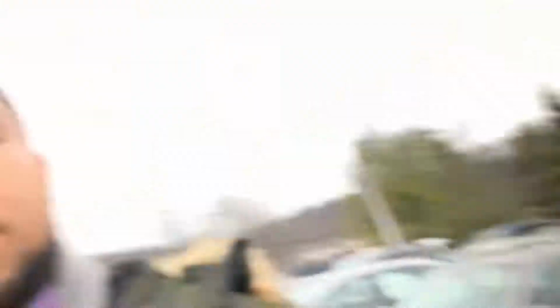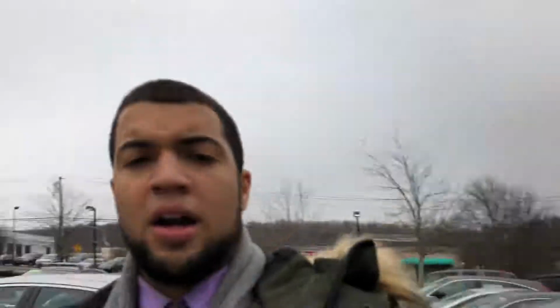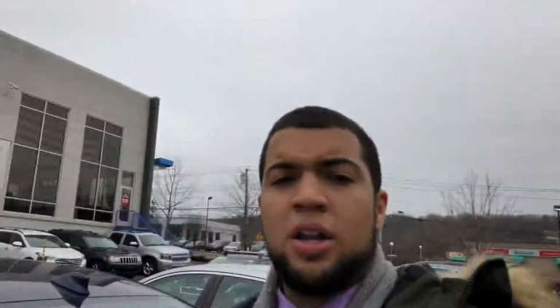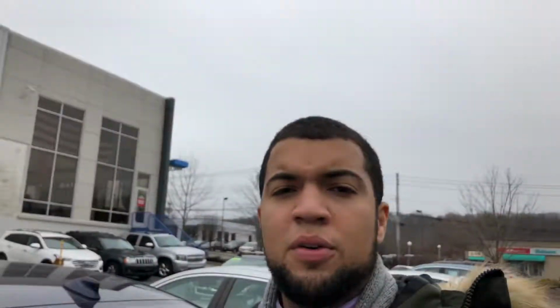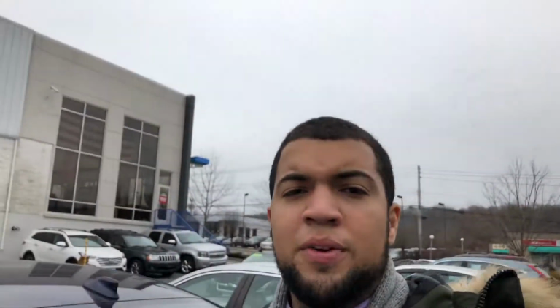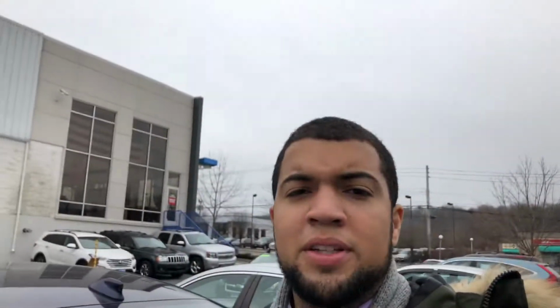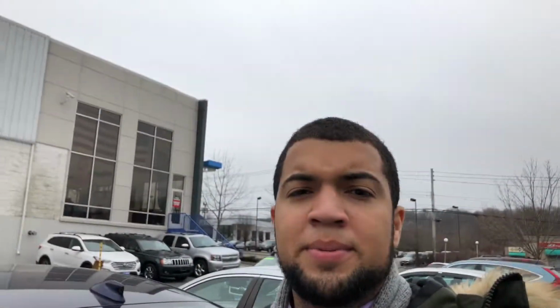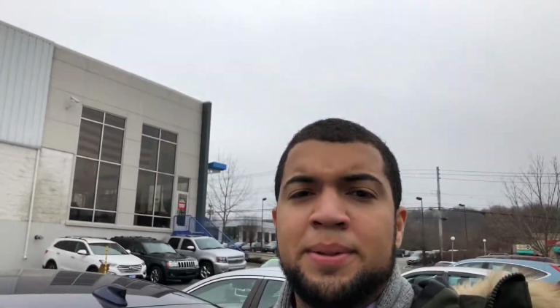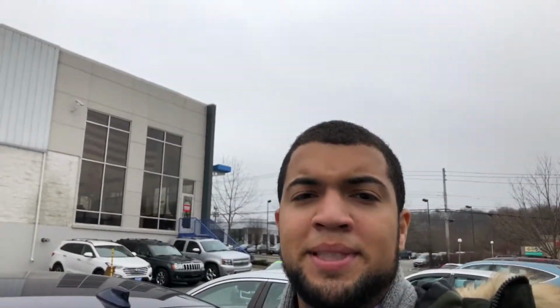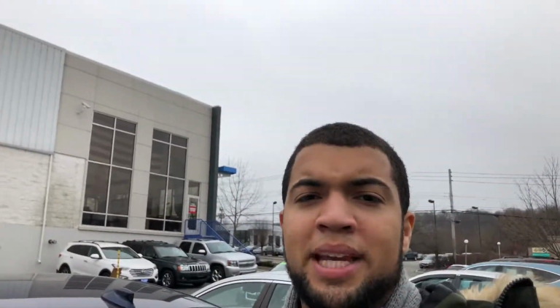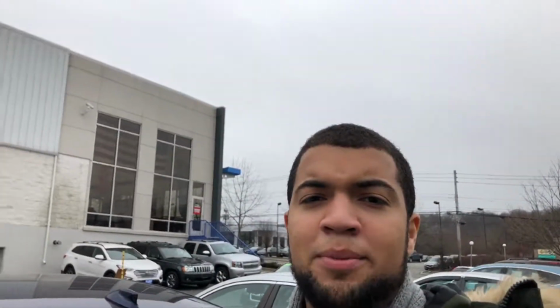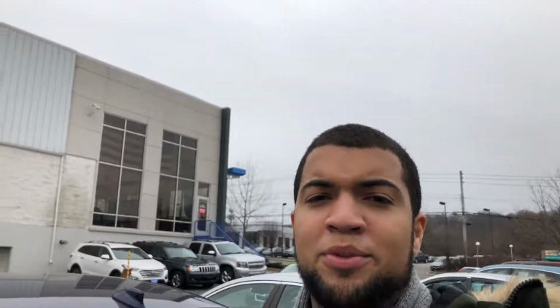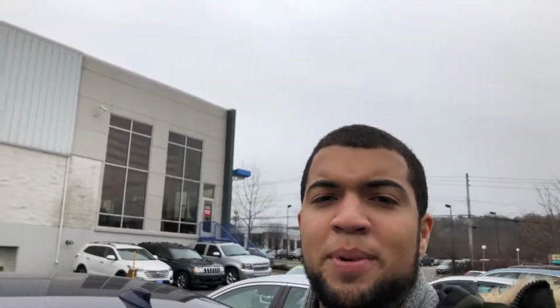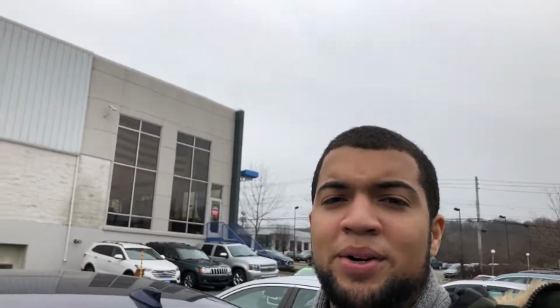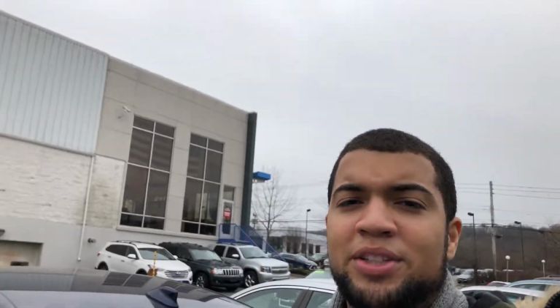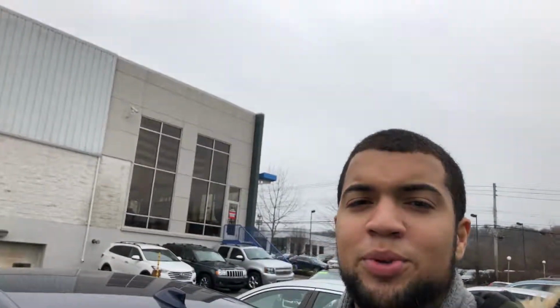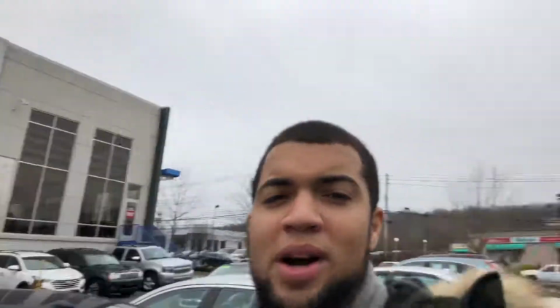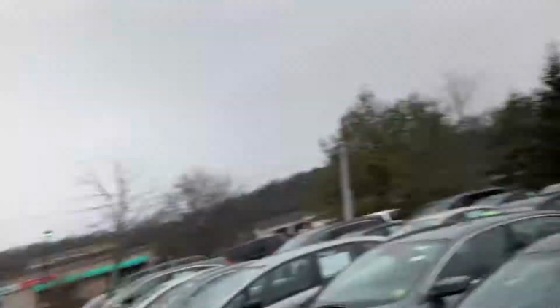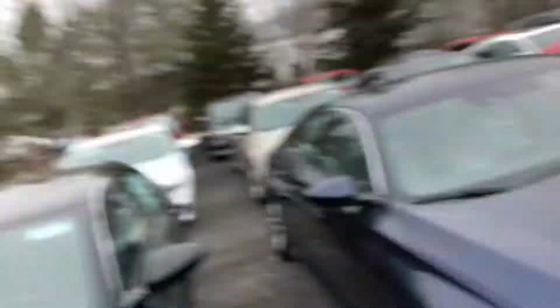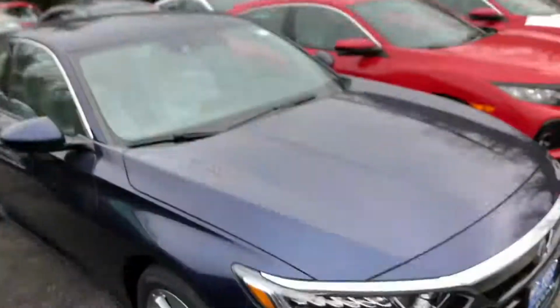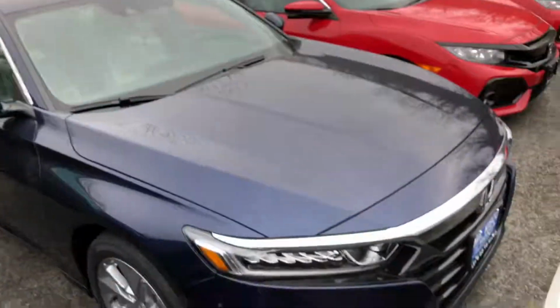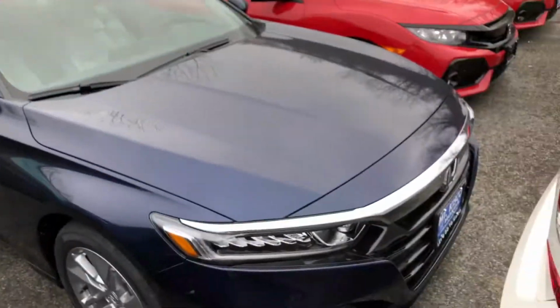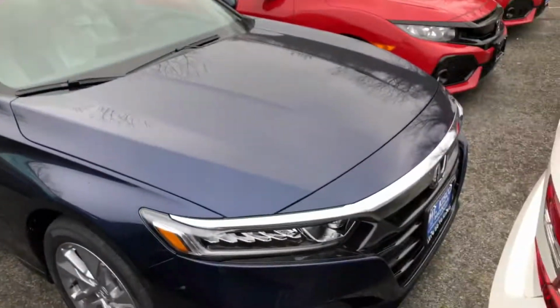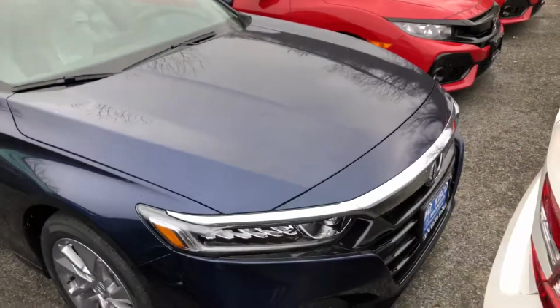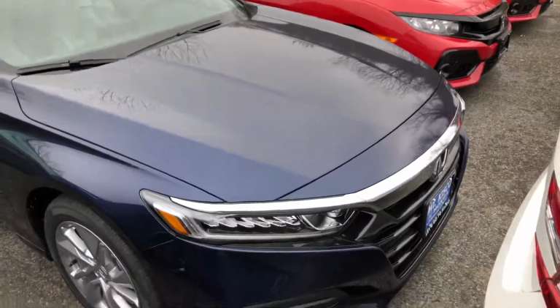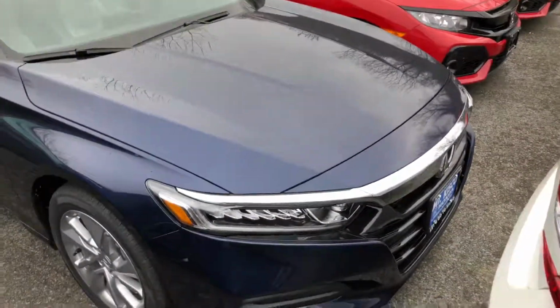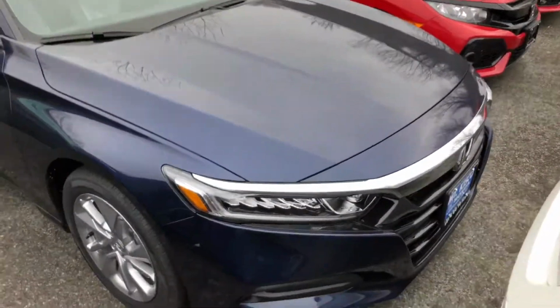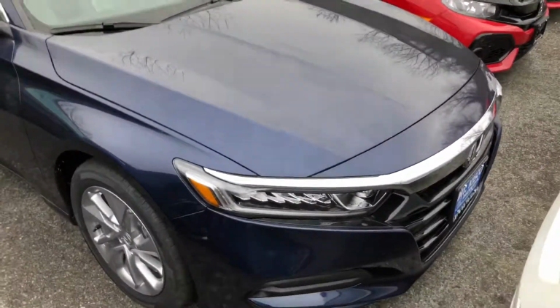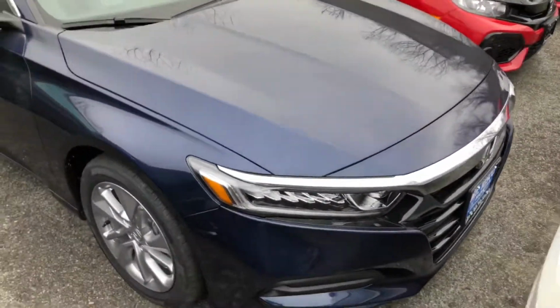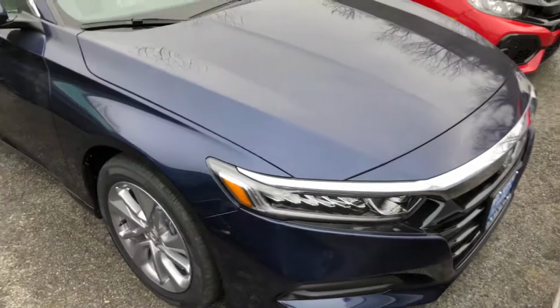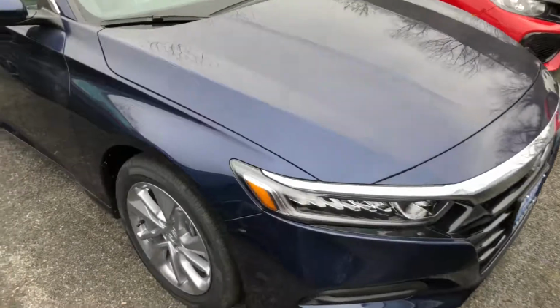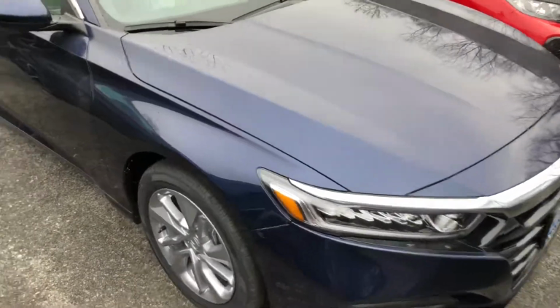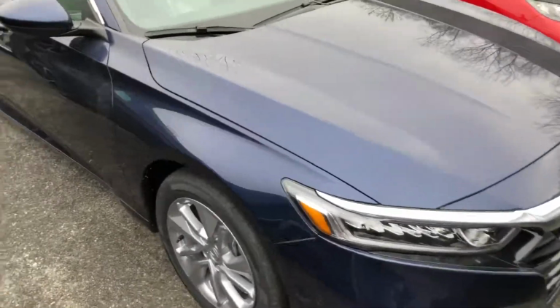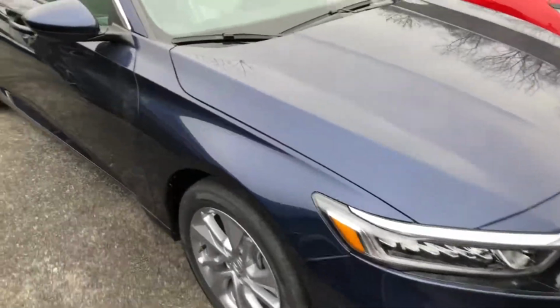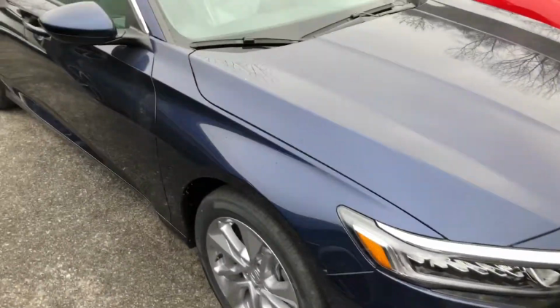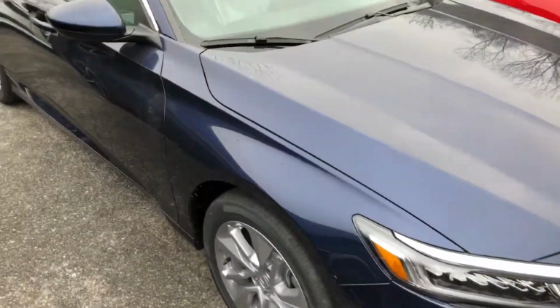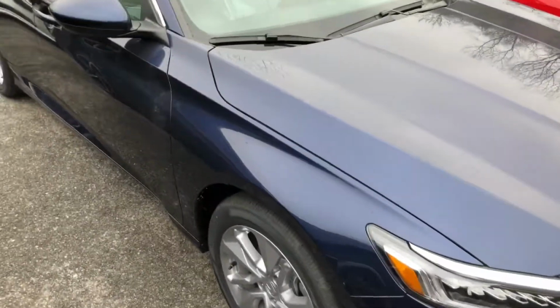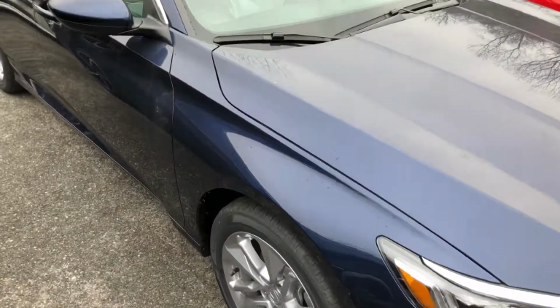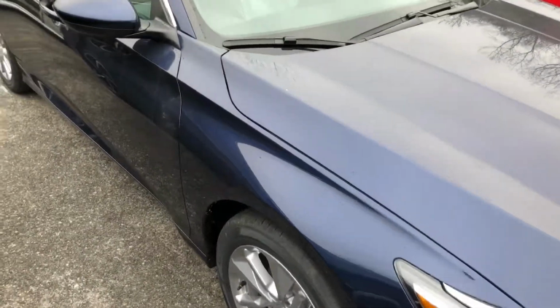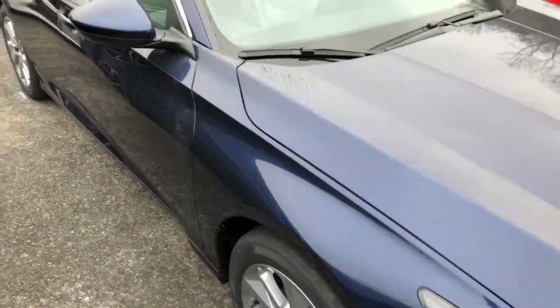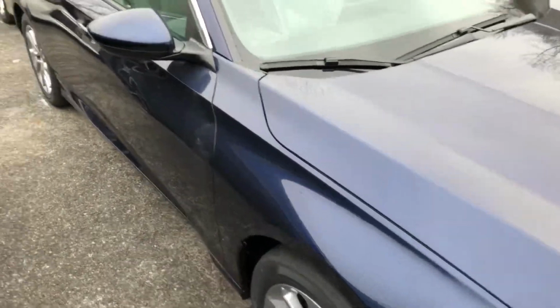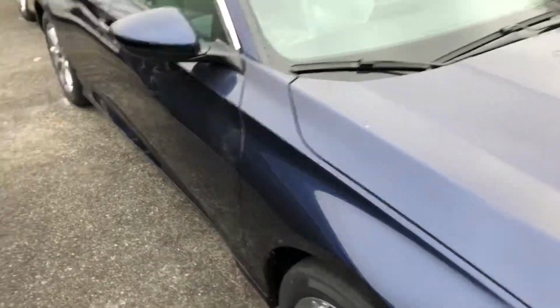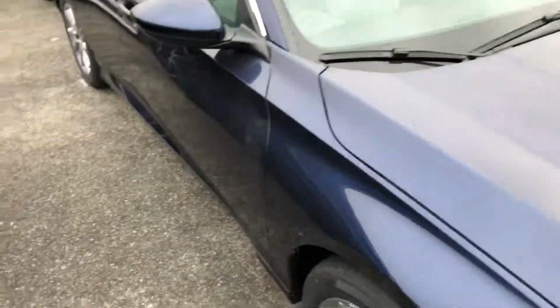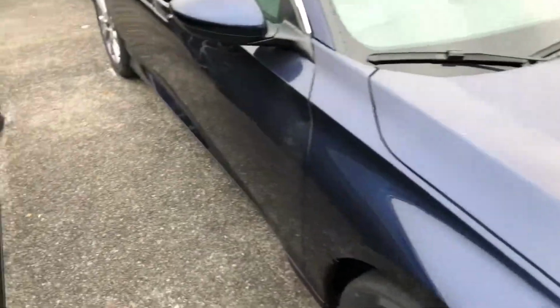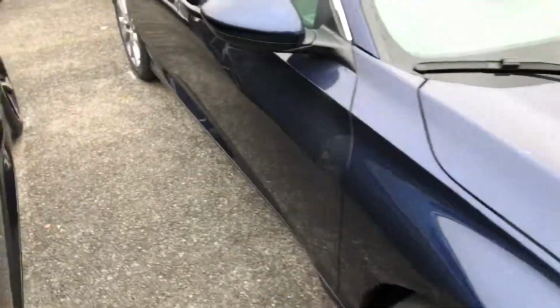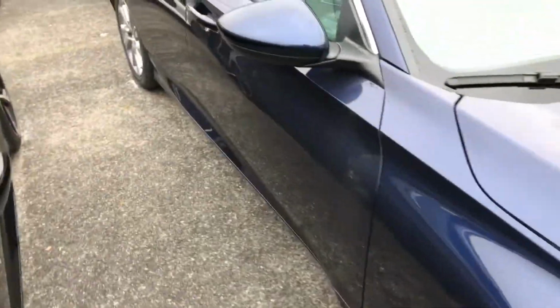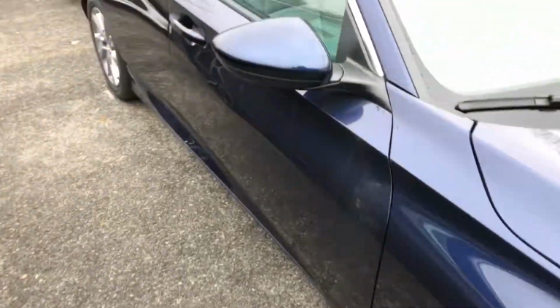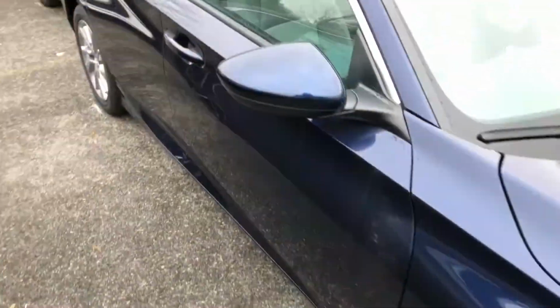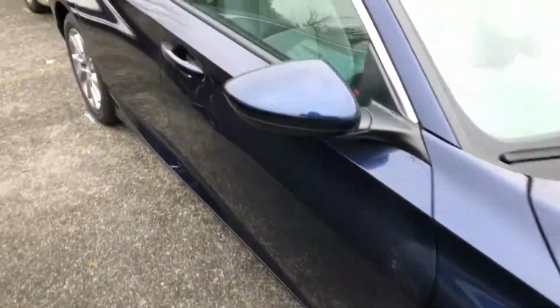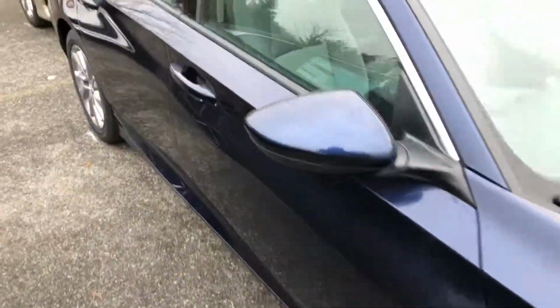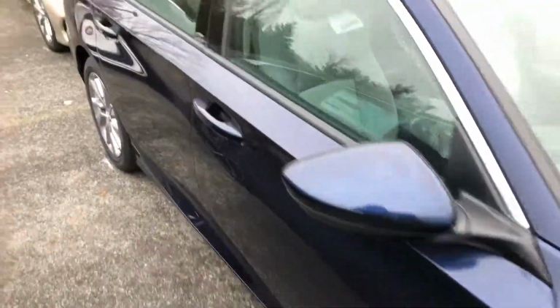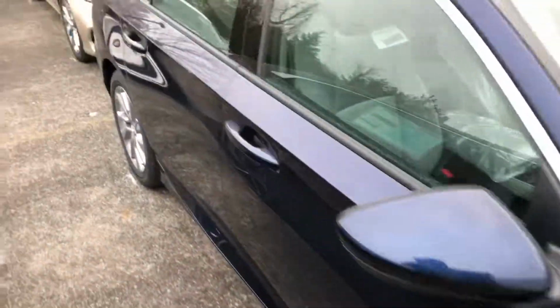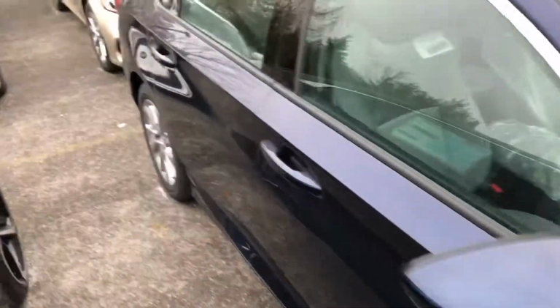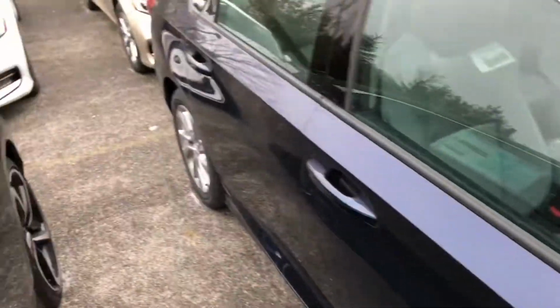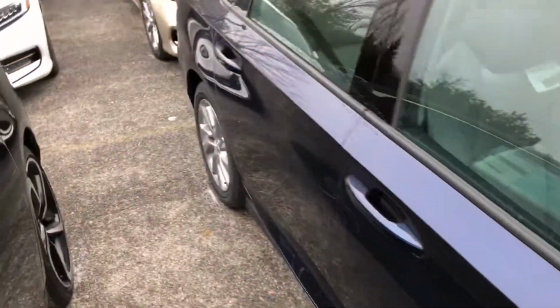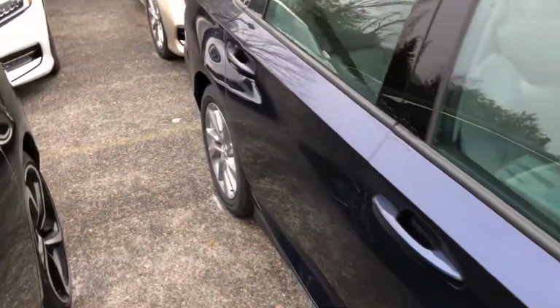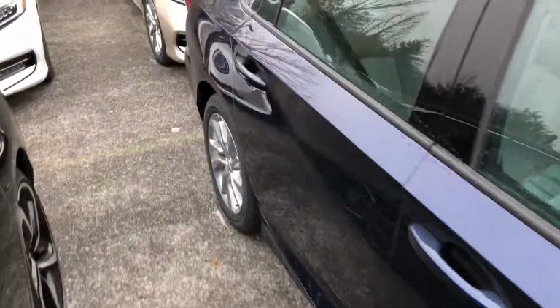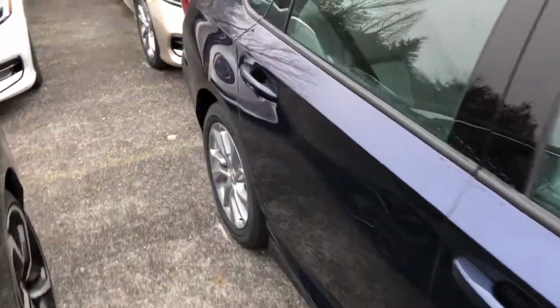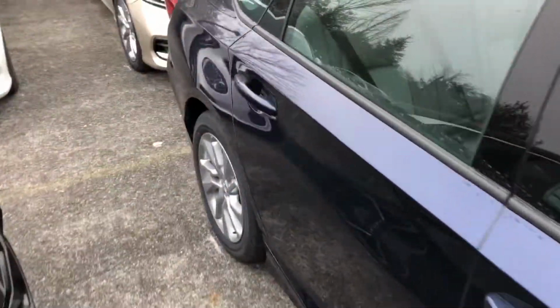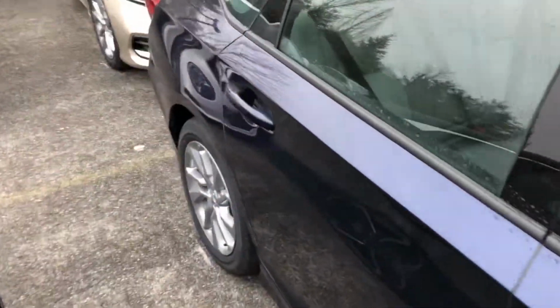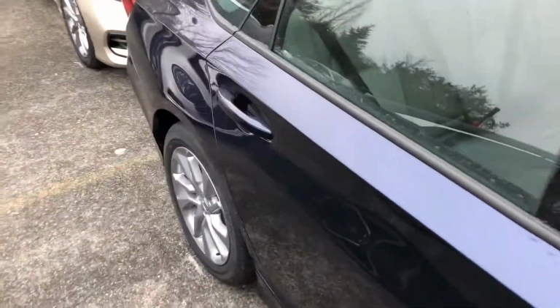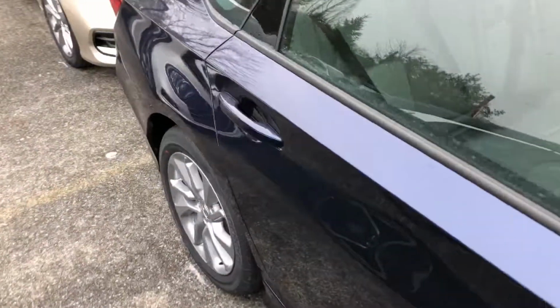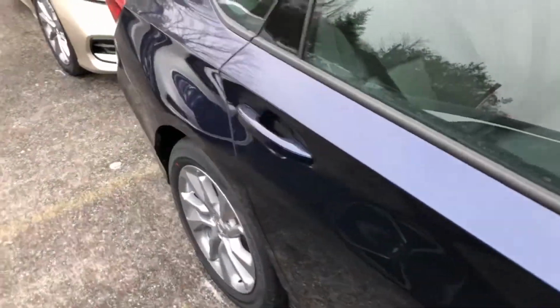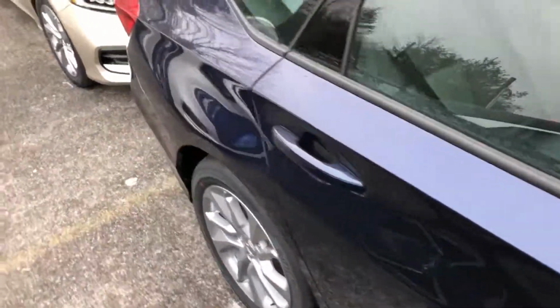Hello Phillips, my name is Gabriel from Mount Kisco Honda, showing the 2018 Honda Accord. This is the 2018 Honda Accord you inquired about in the Obsidian Blue Pearl.